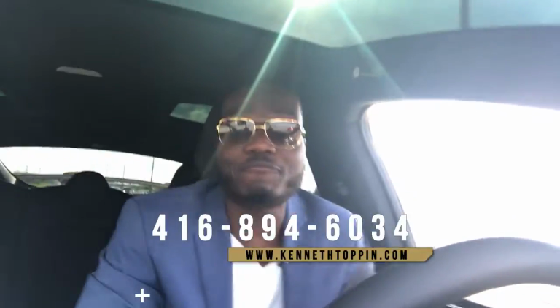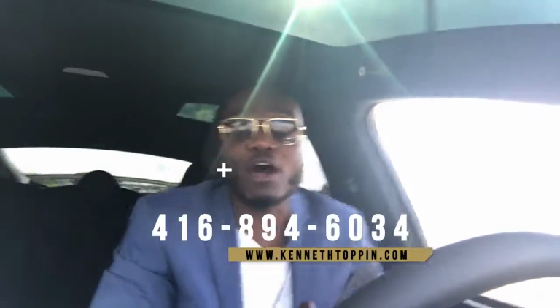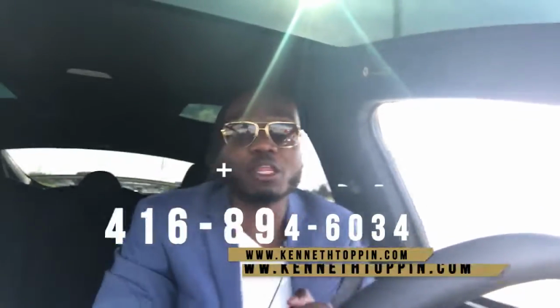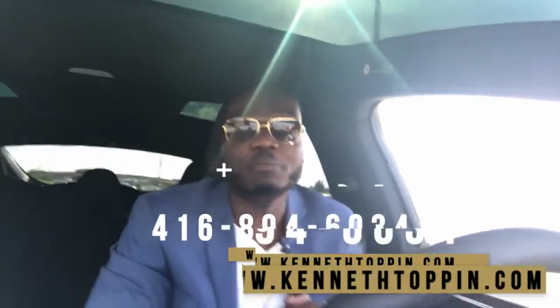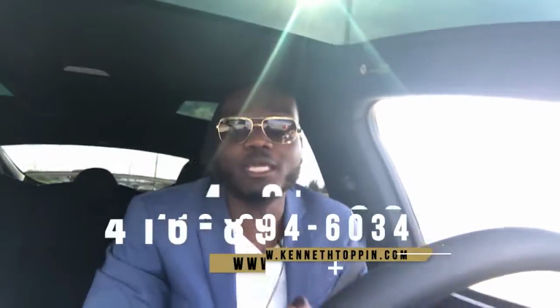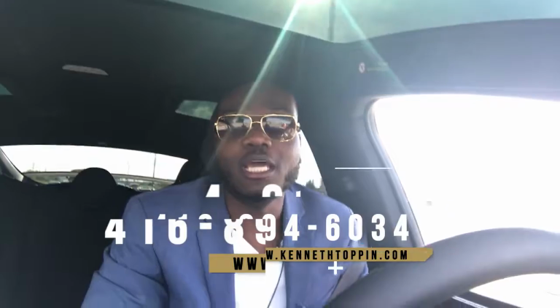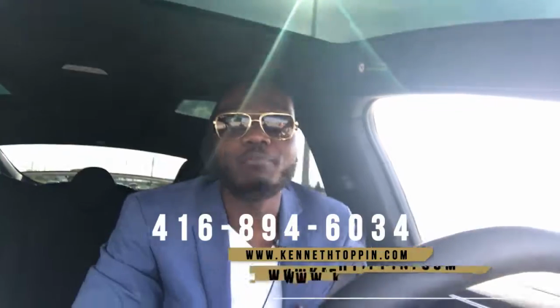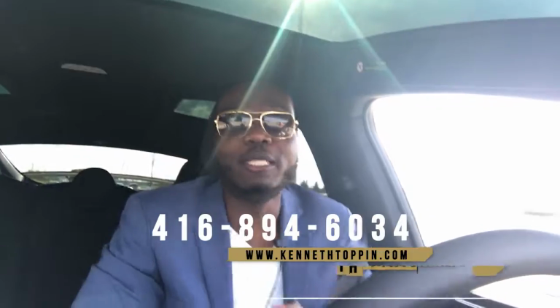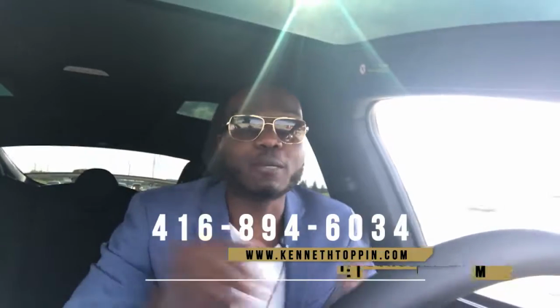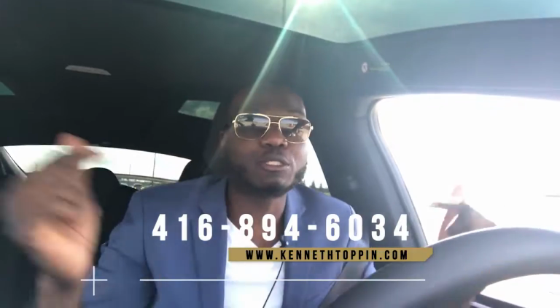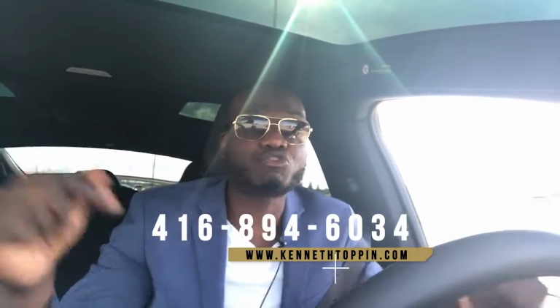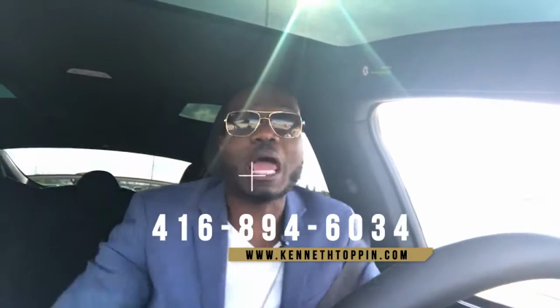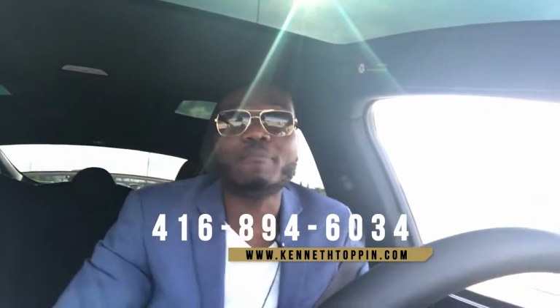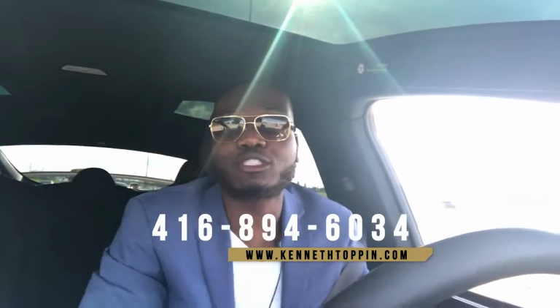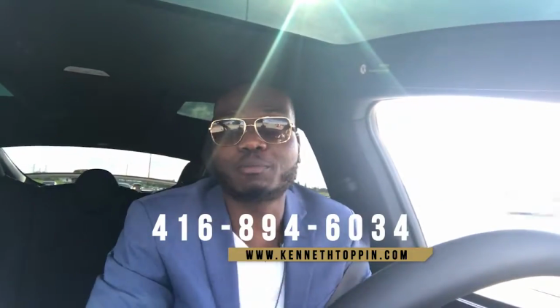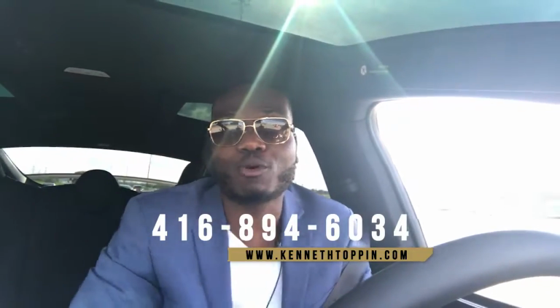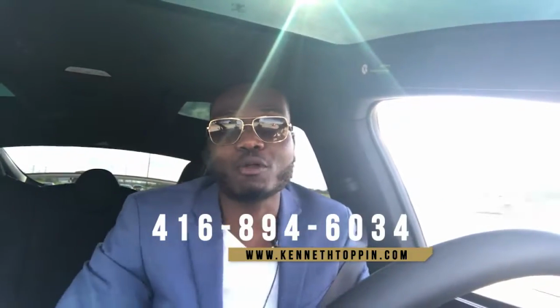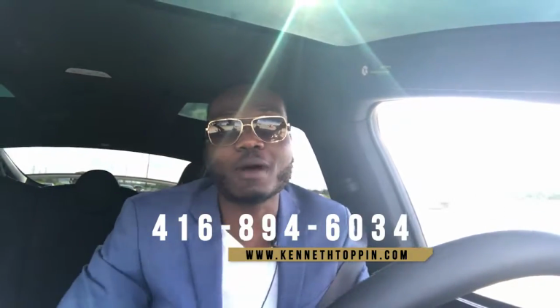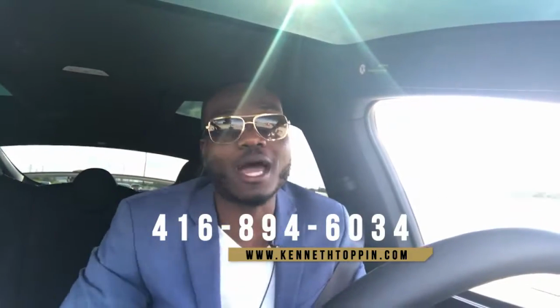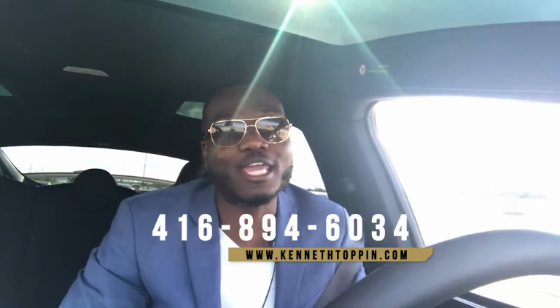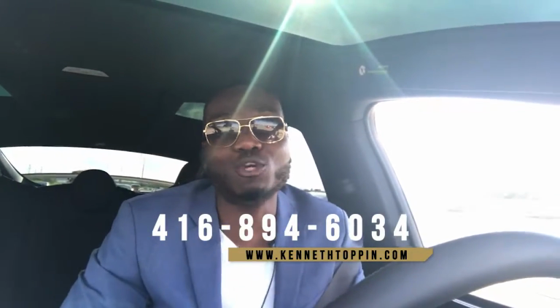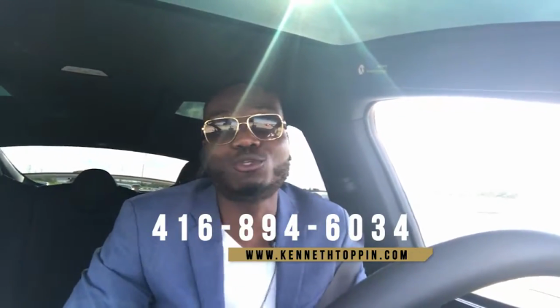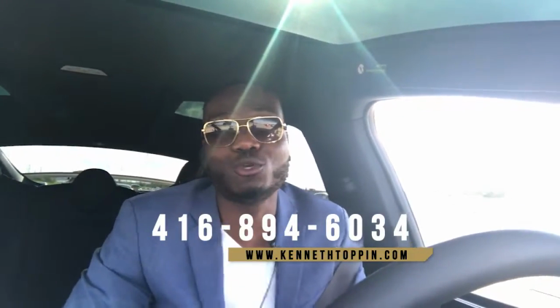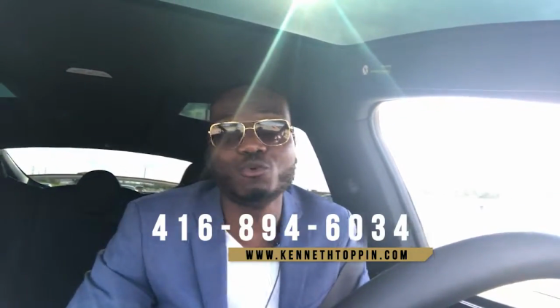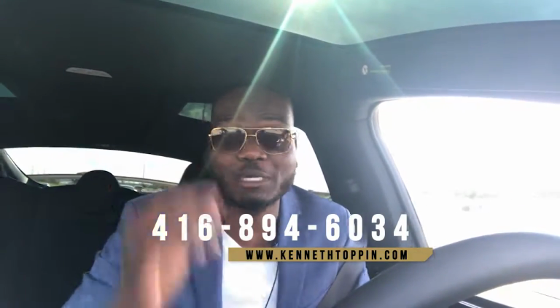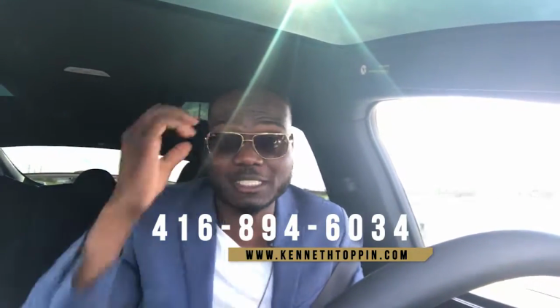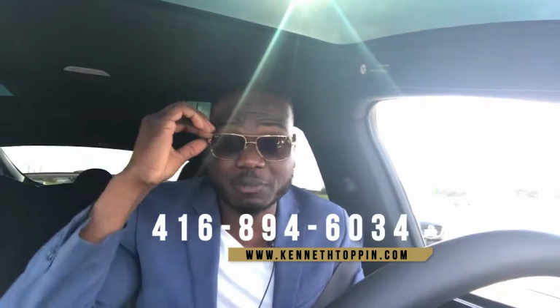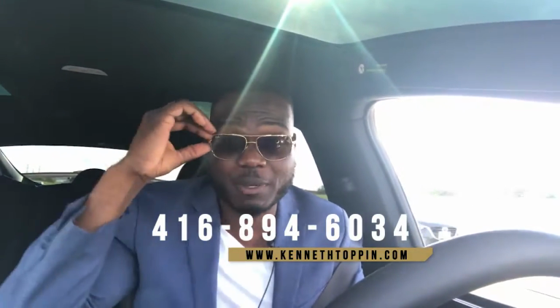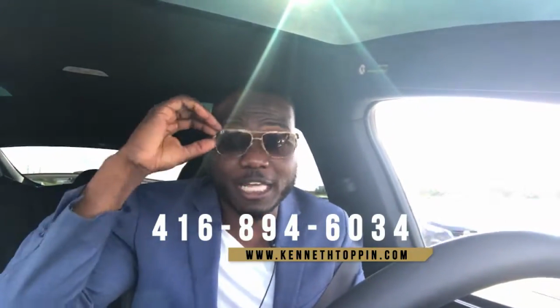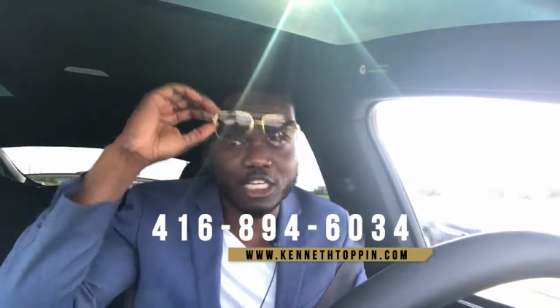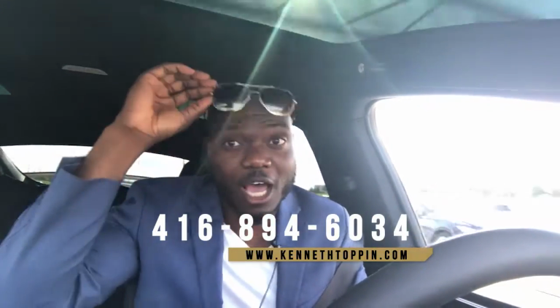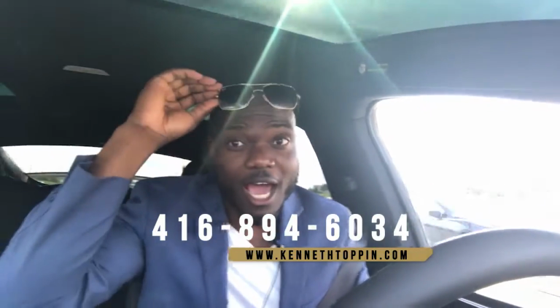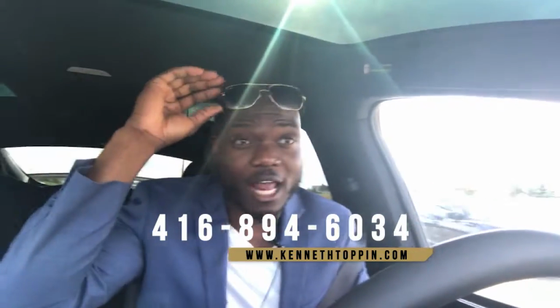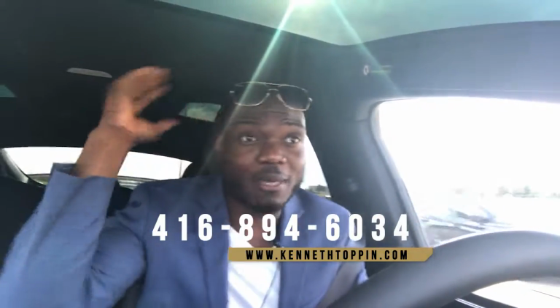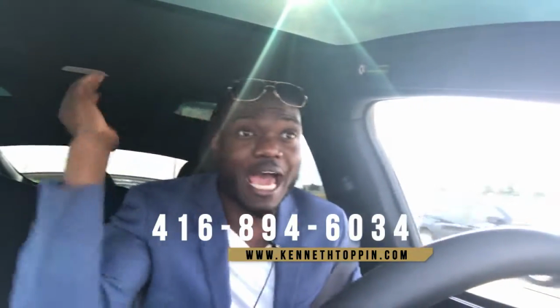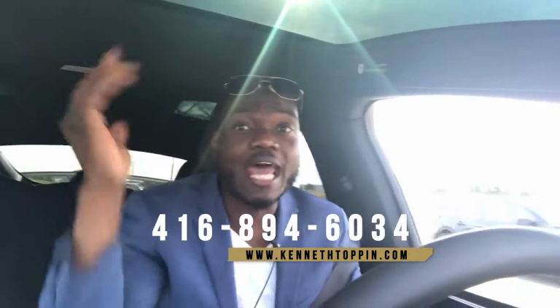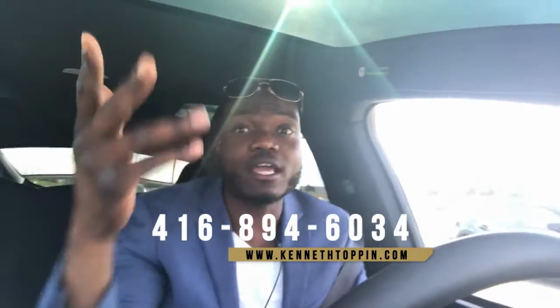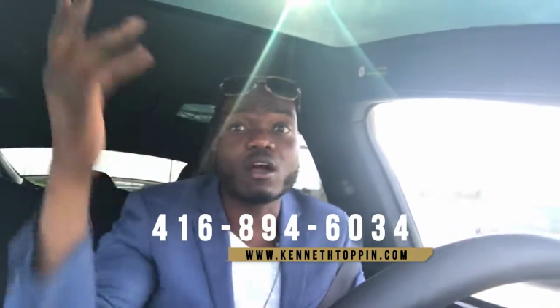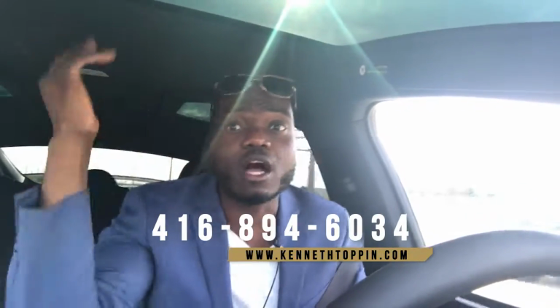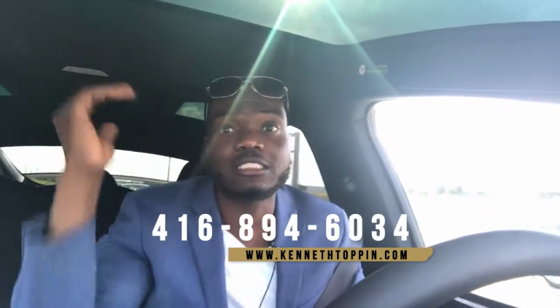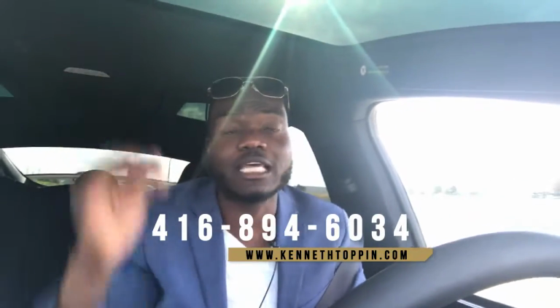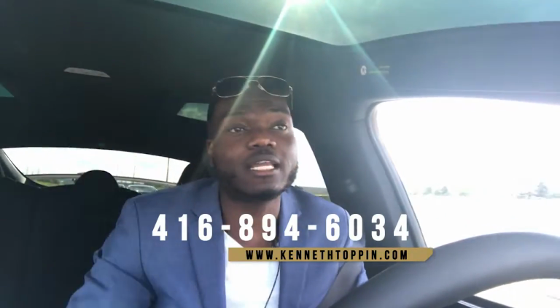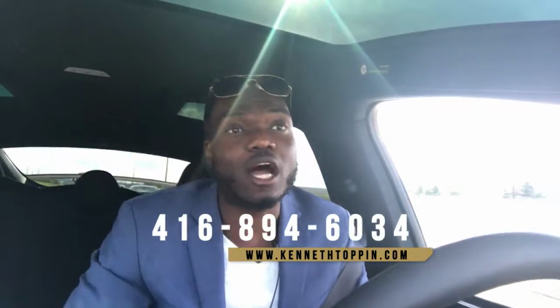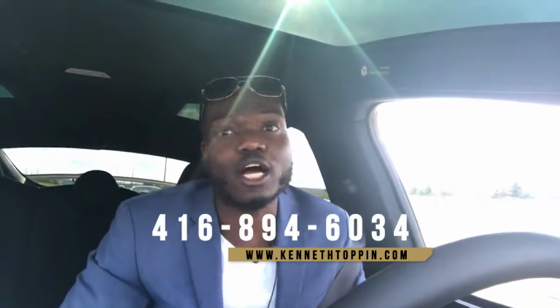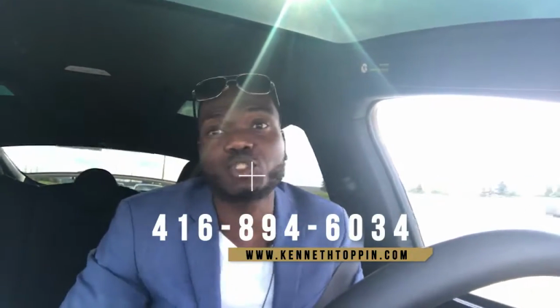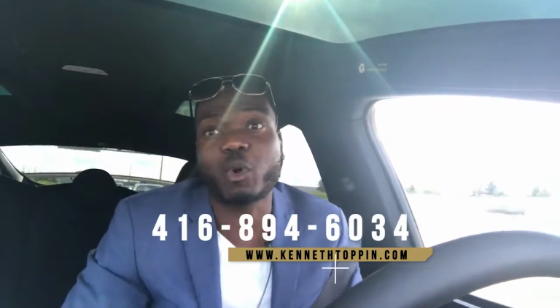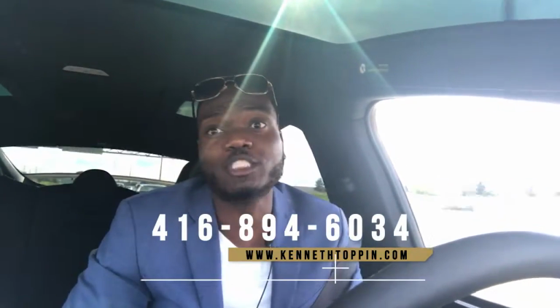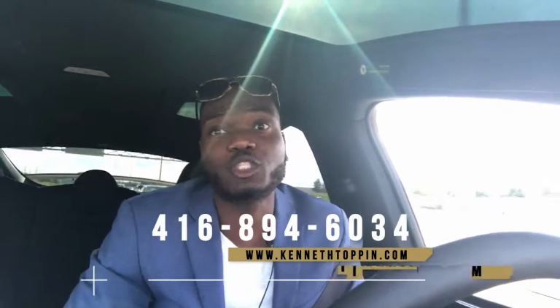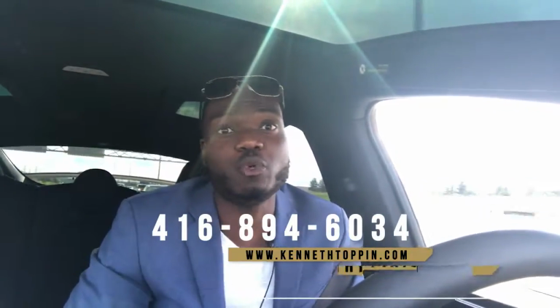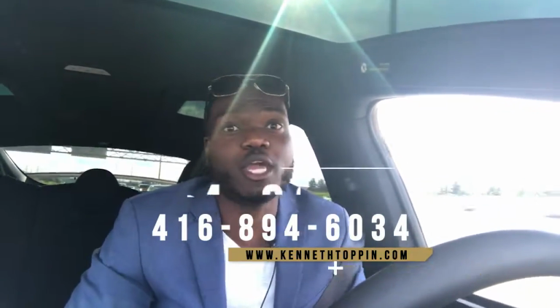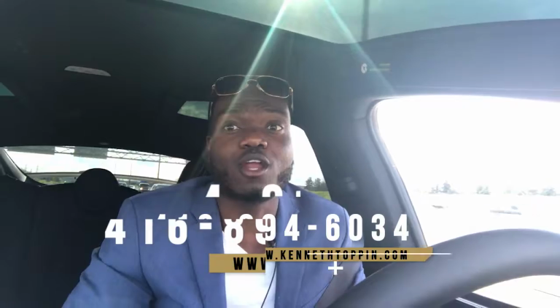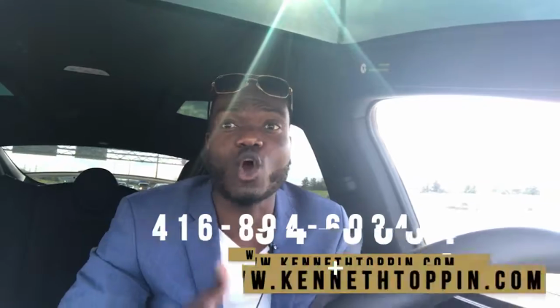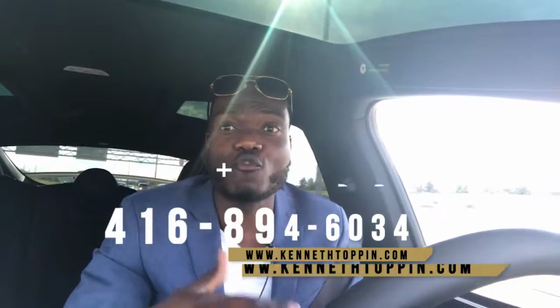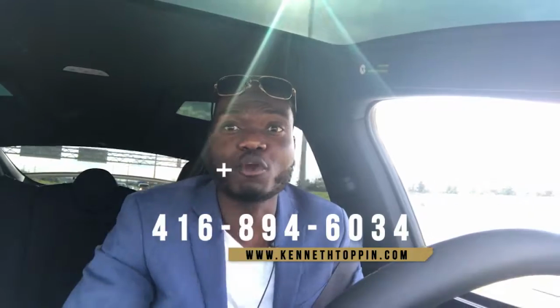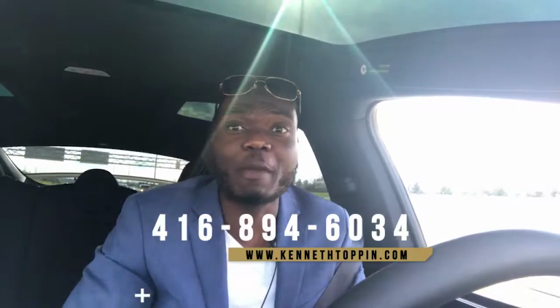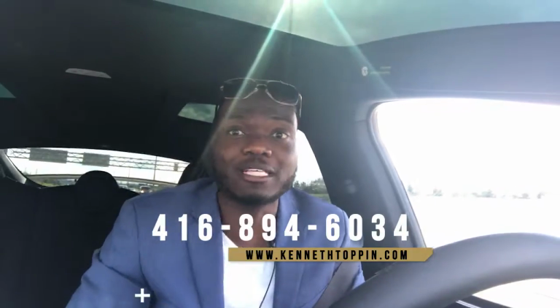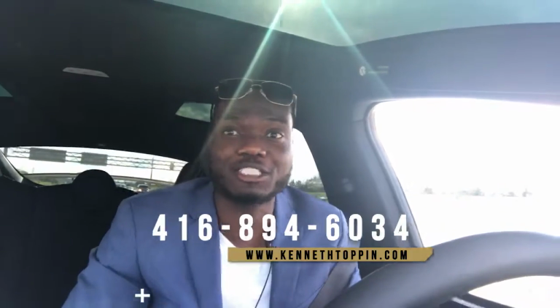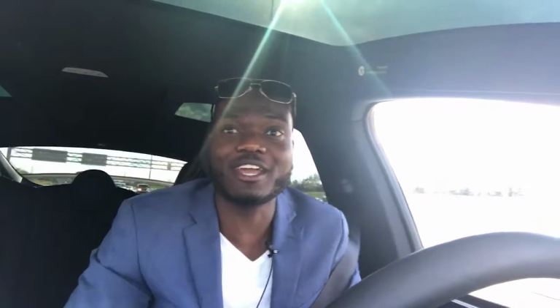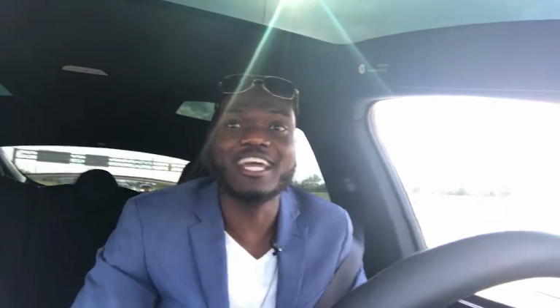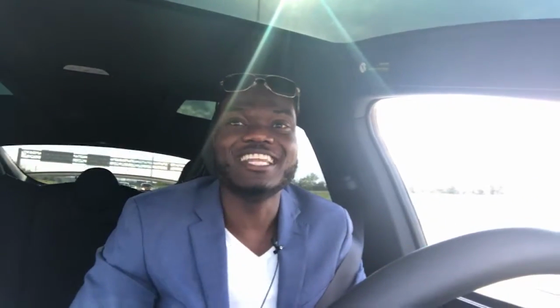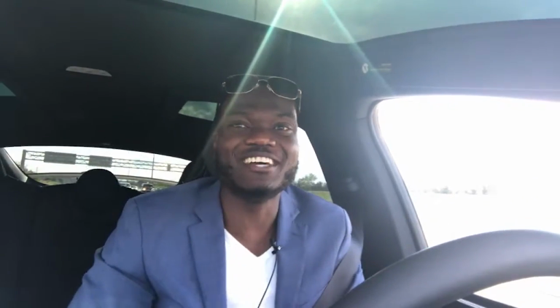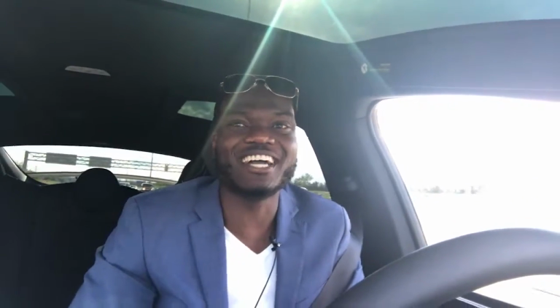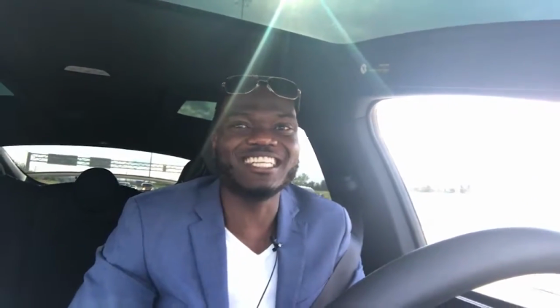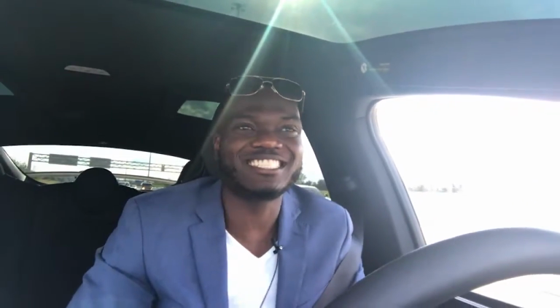Hey guys, if you found this helpful and want to follow me, please subscribe and support my YouTube channel. I'll be adding content twice a week. Later, guys.